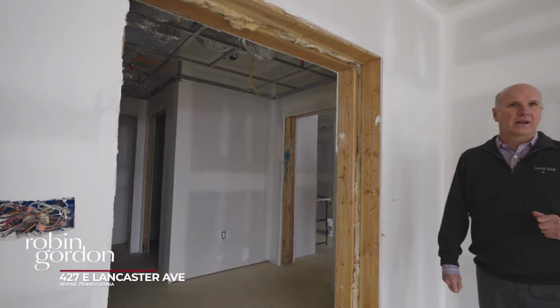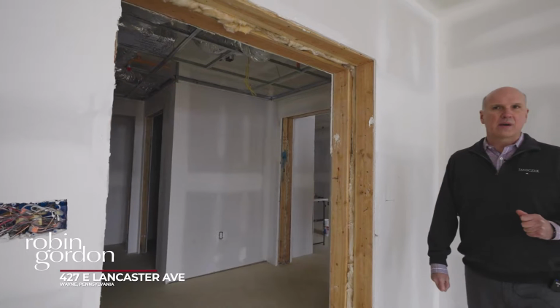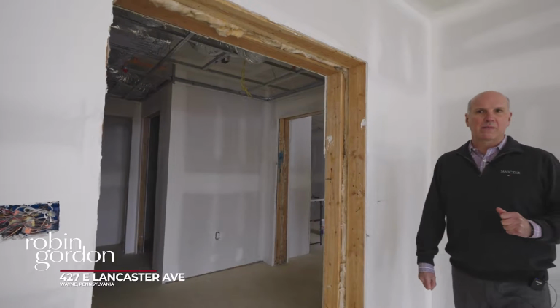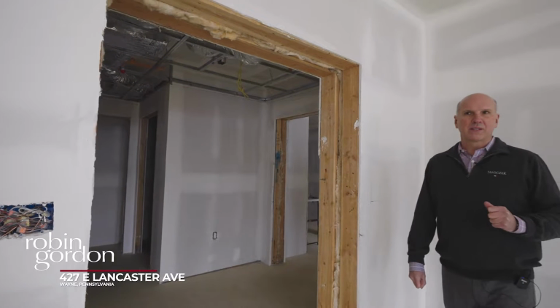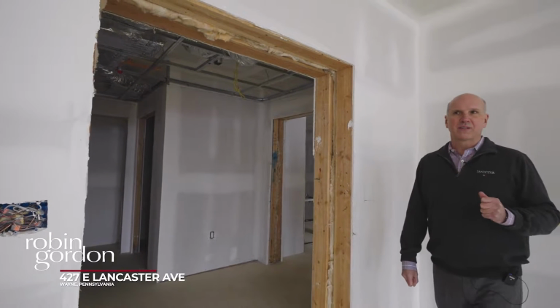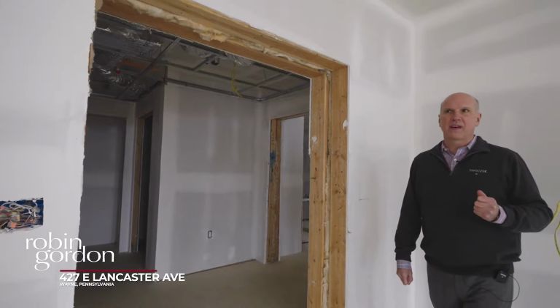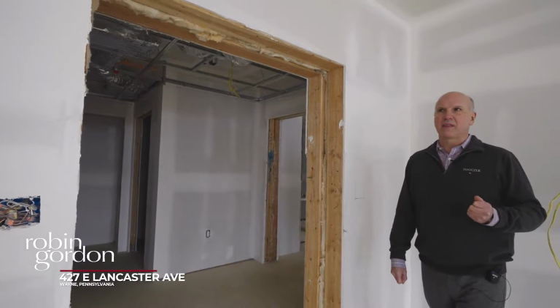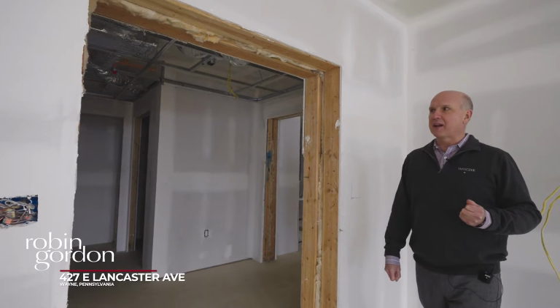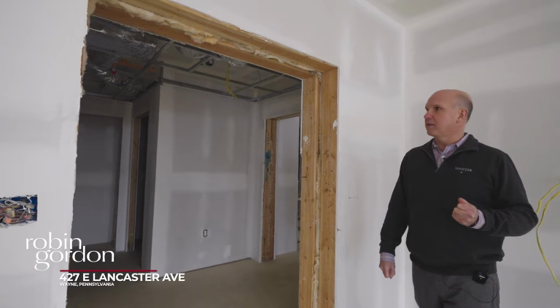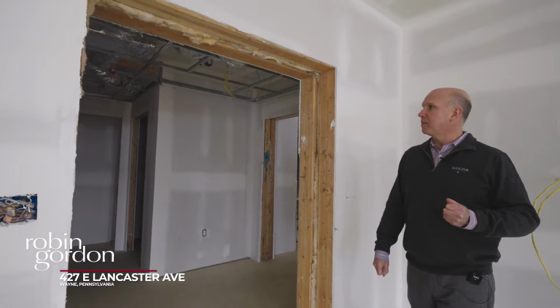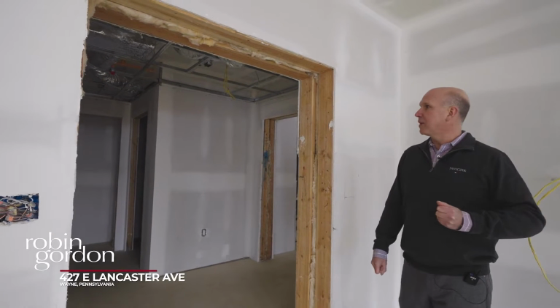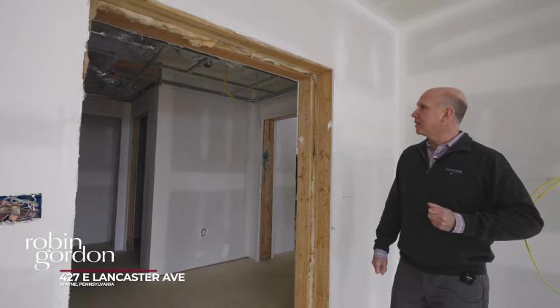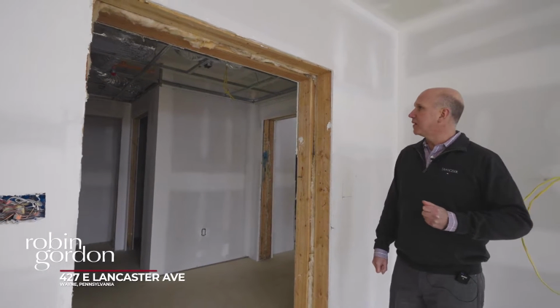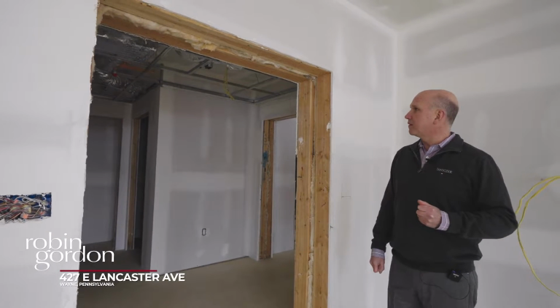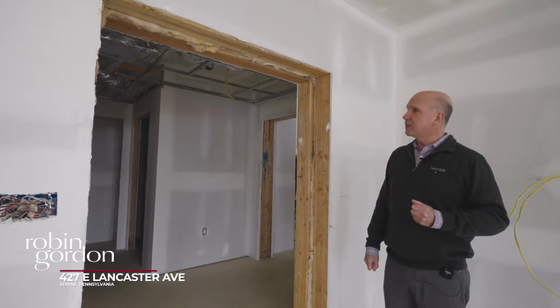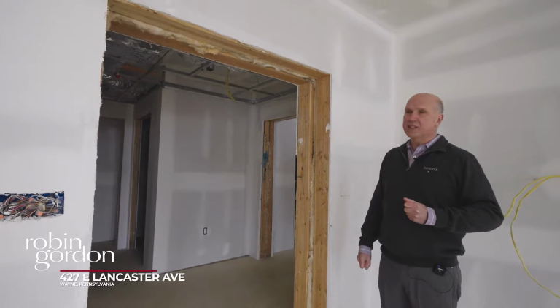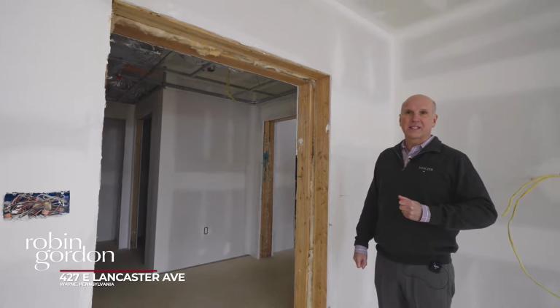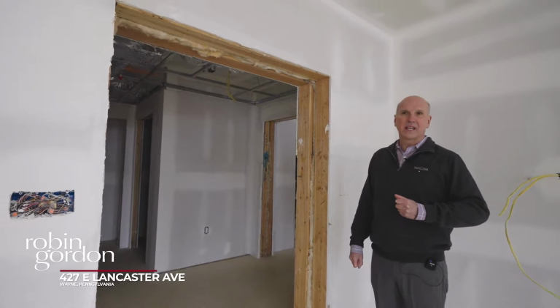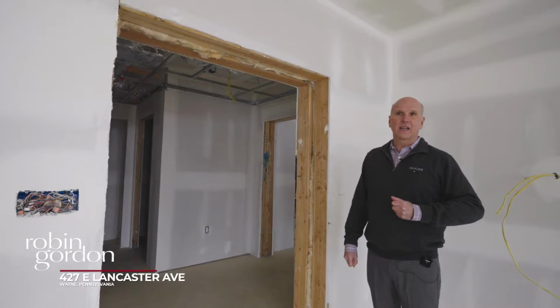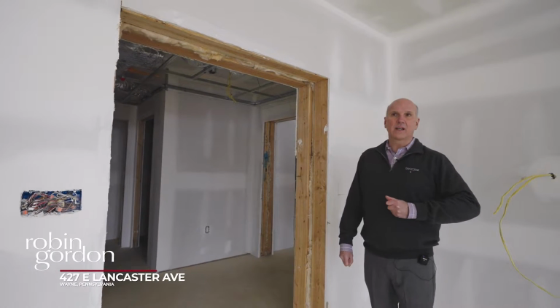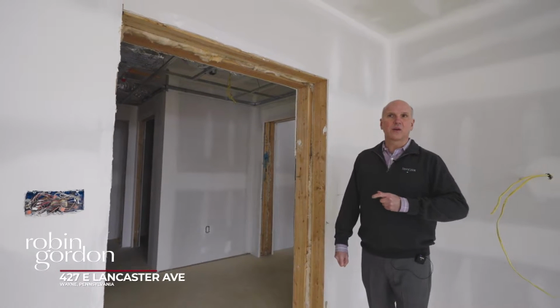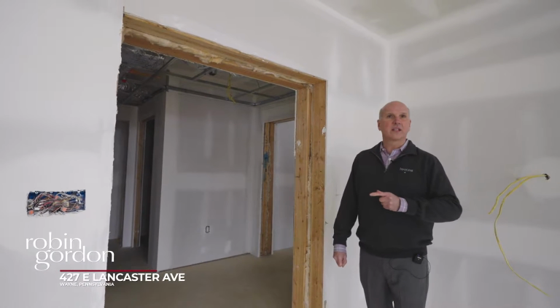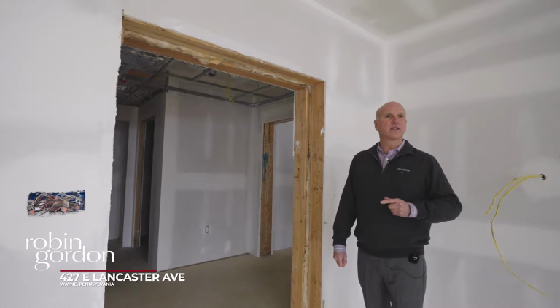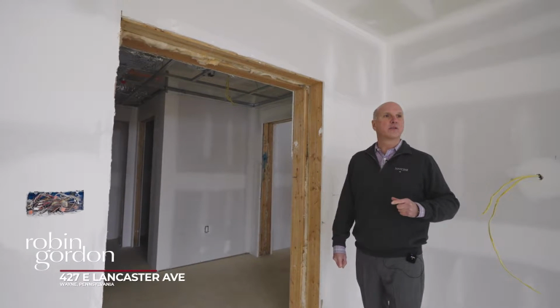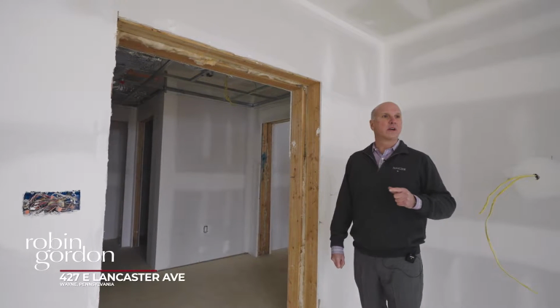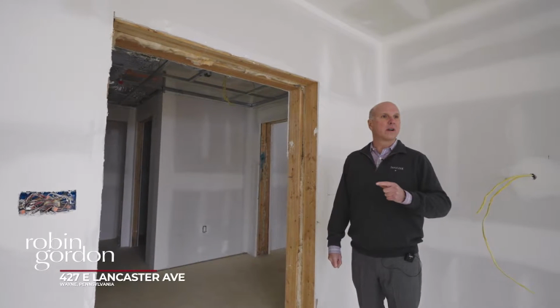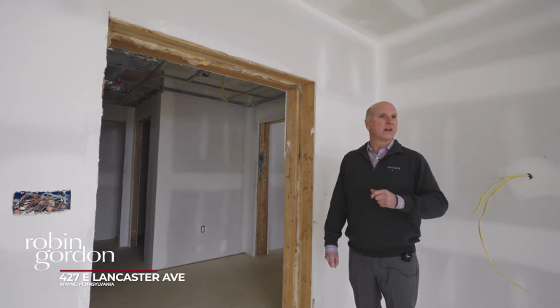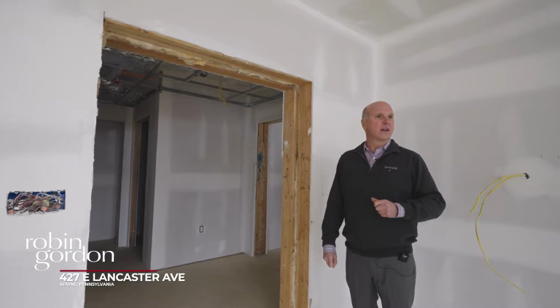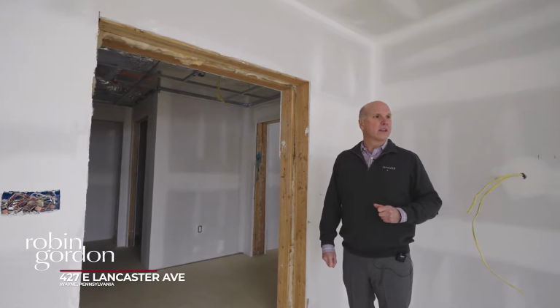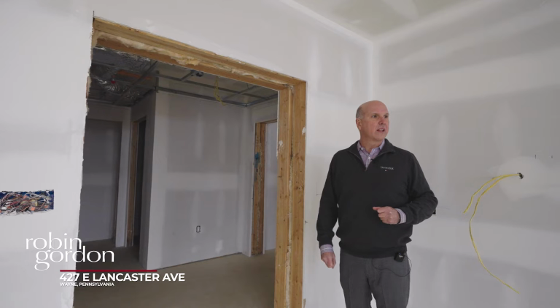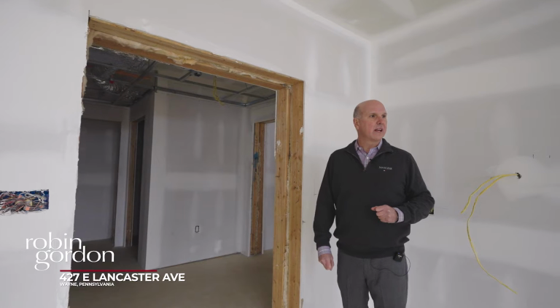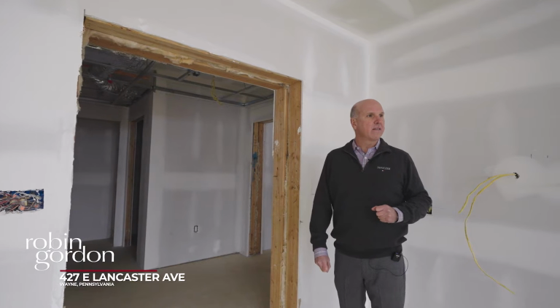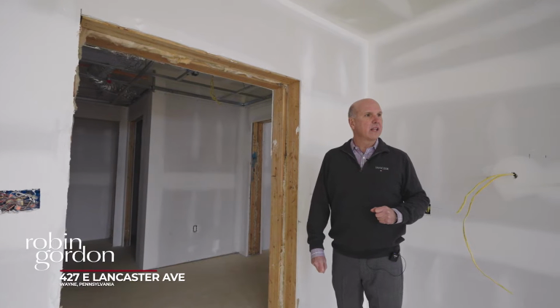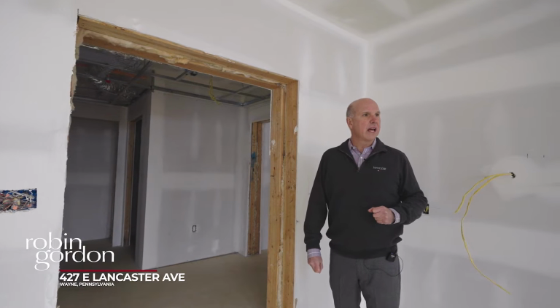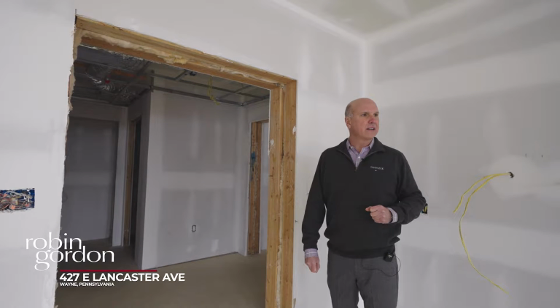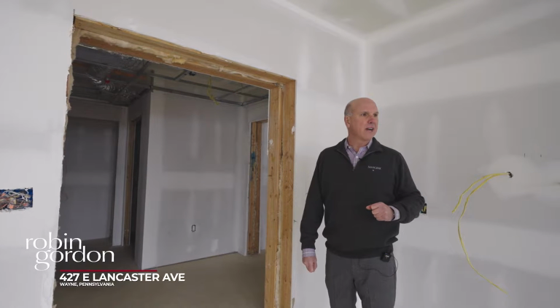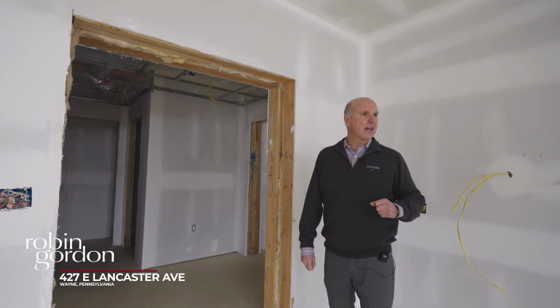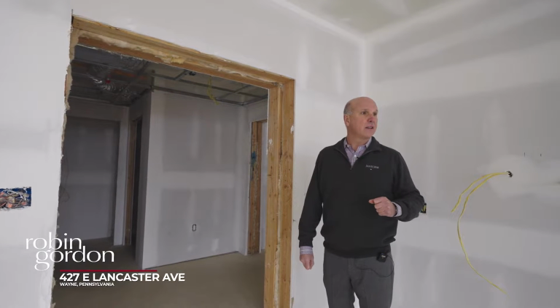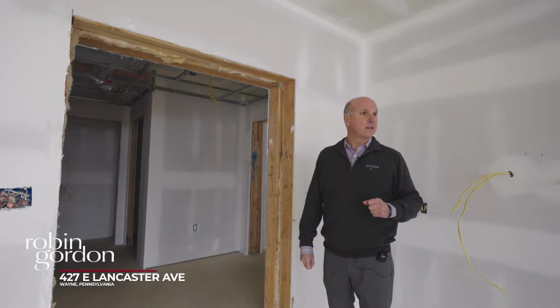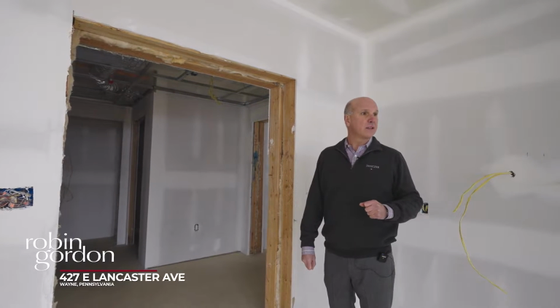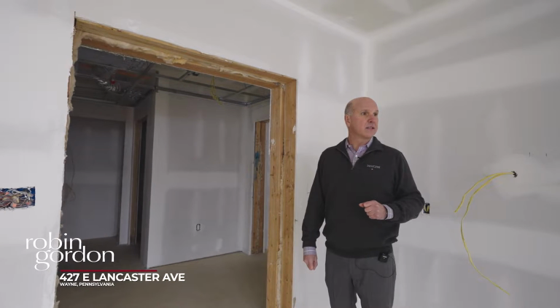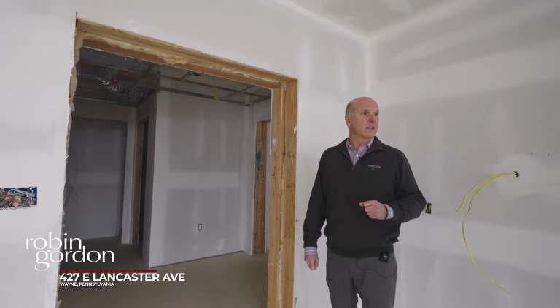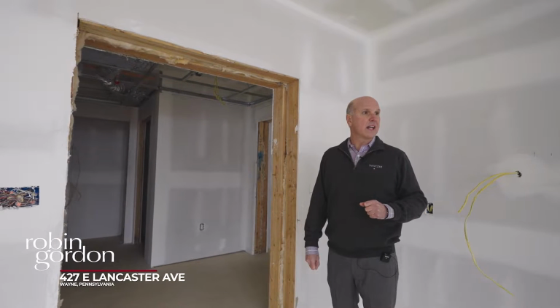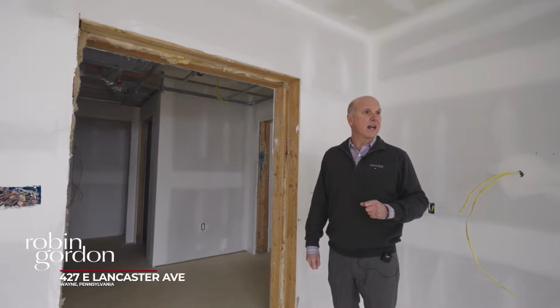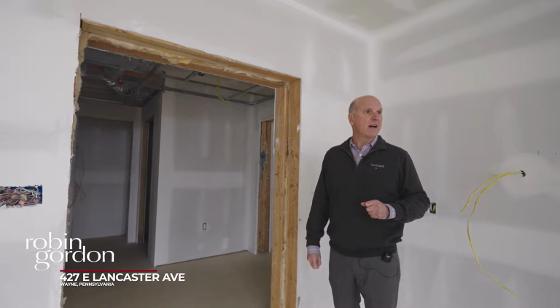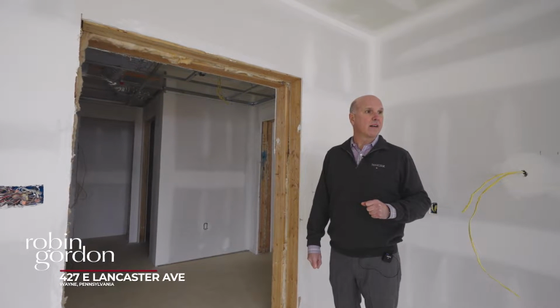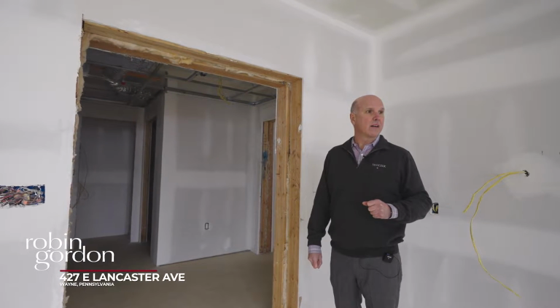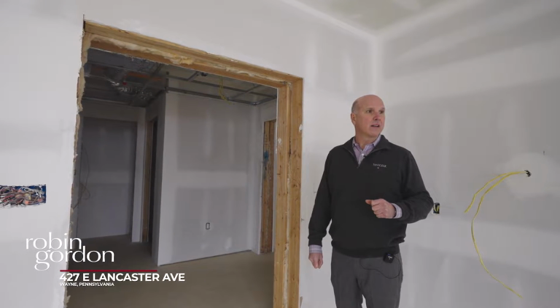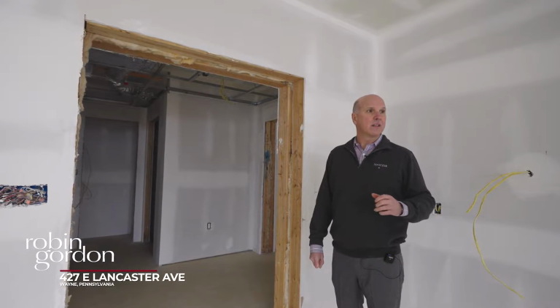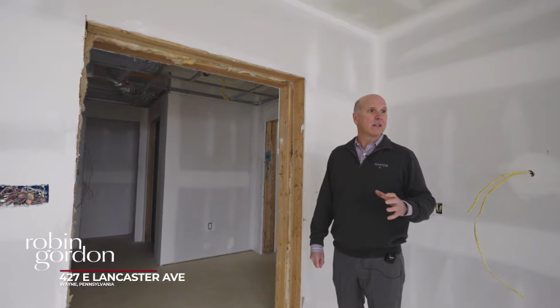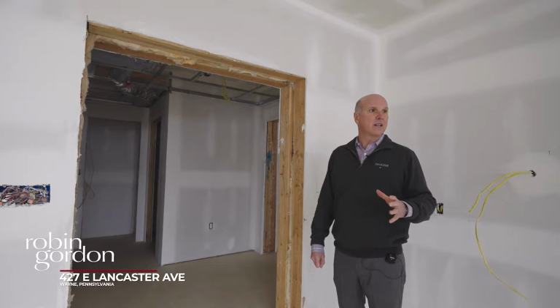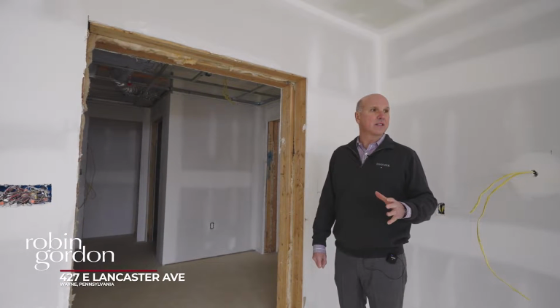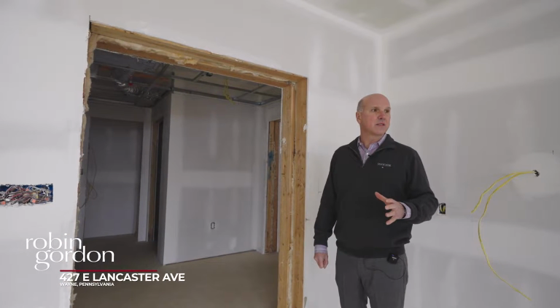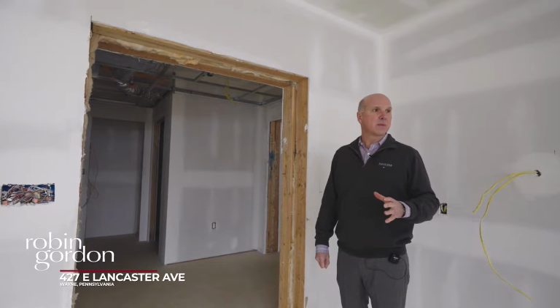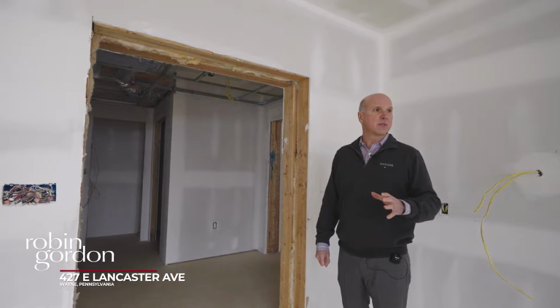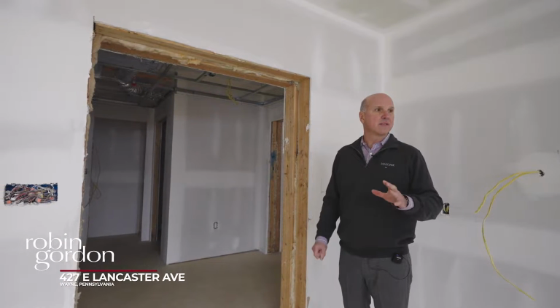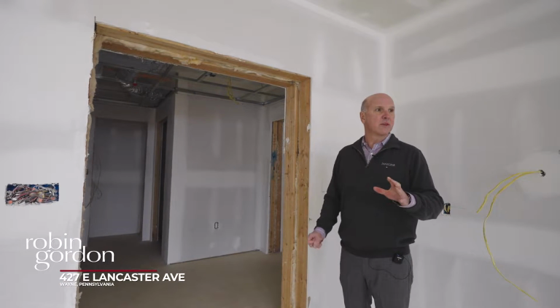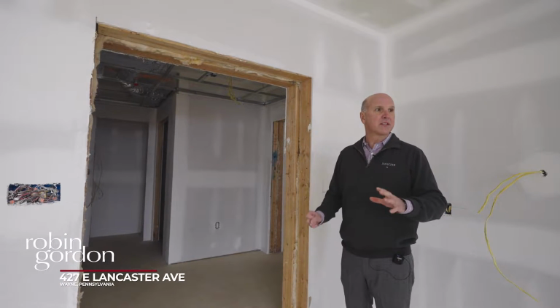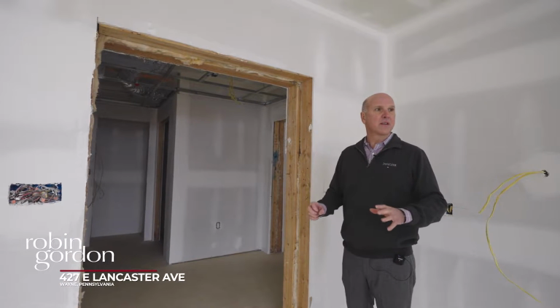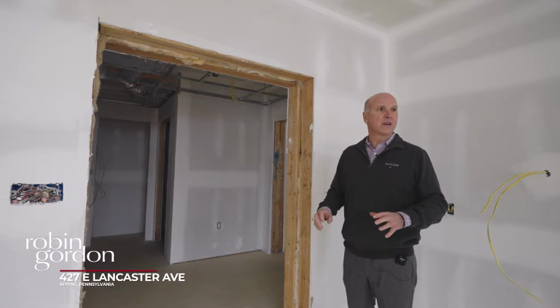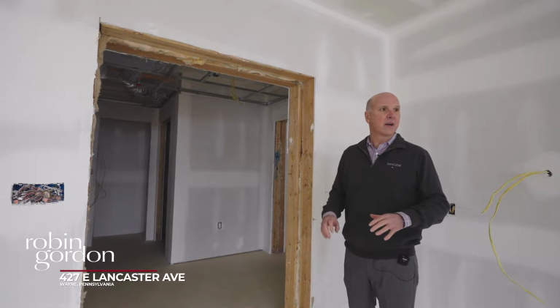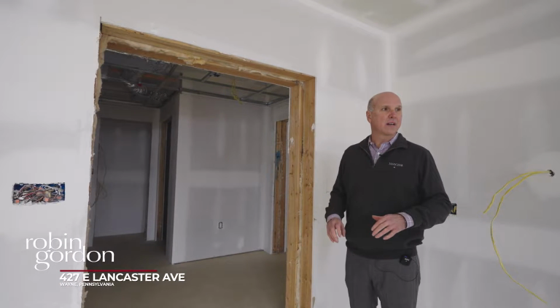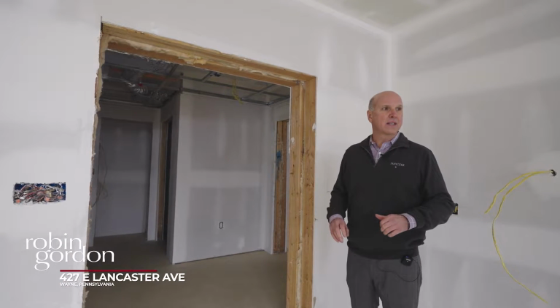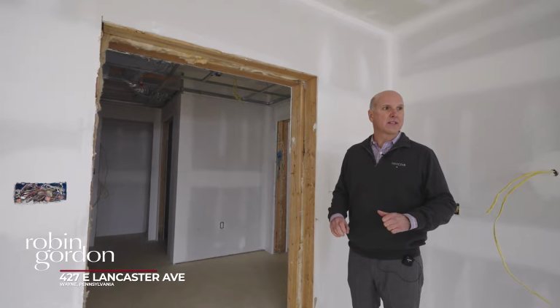Hey Robin, I thought it would be good if we just take a quick tour of the lay of the land — how the units are laid out — and I'll give you a little description of what's going where.